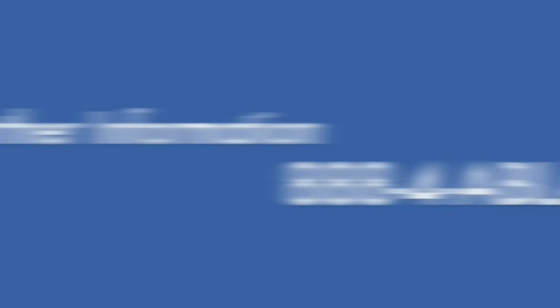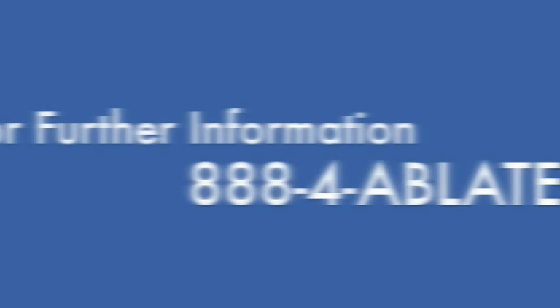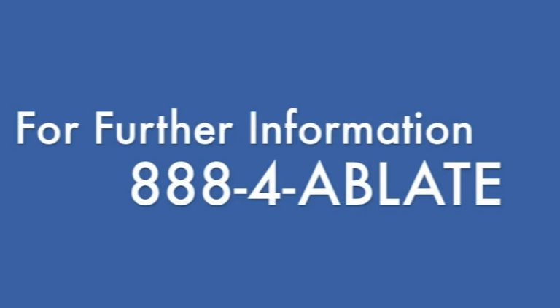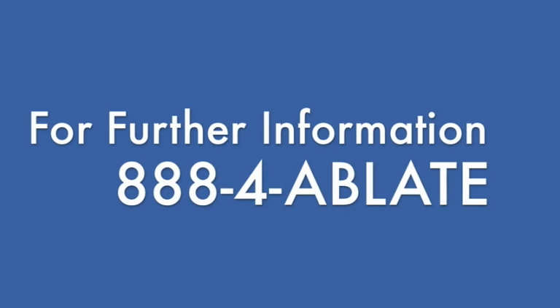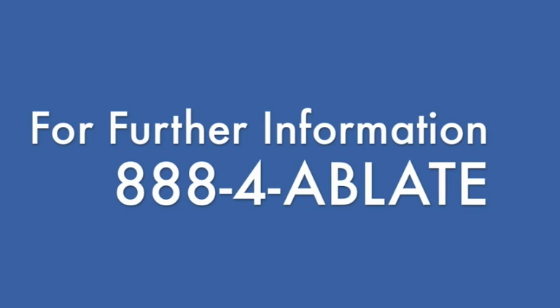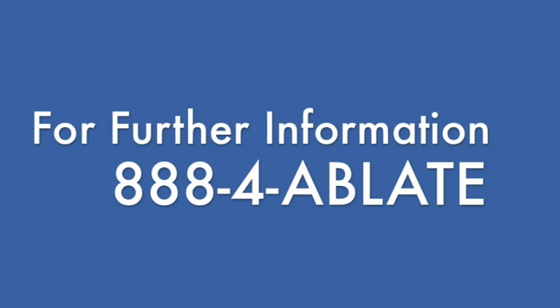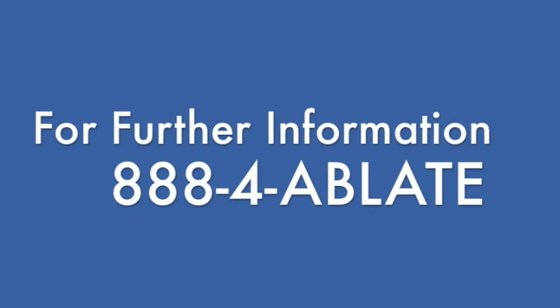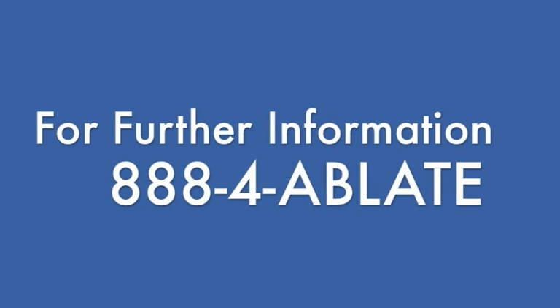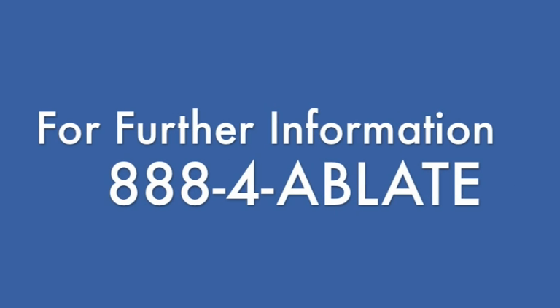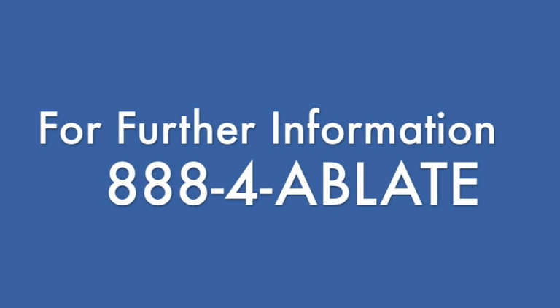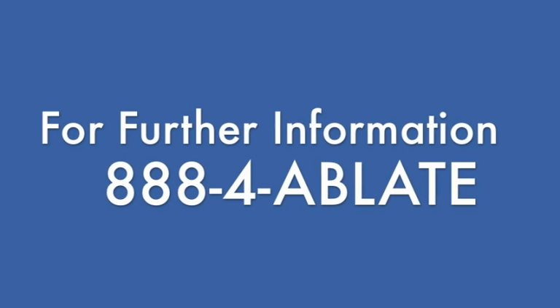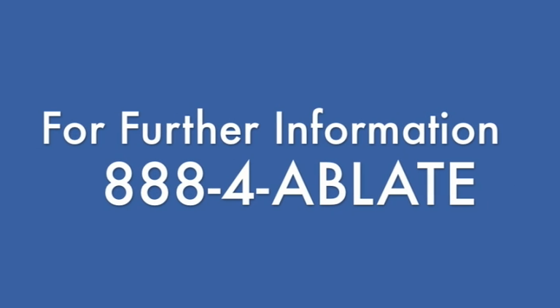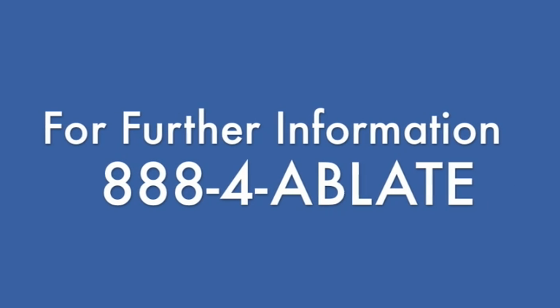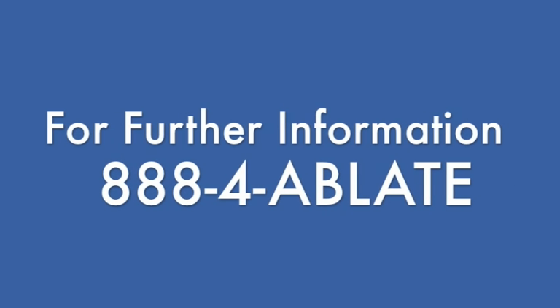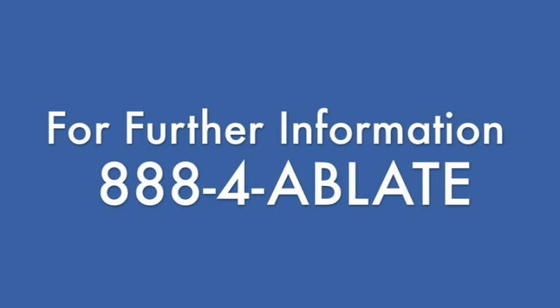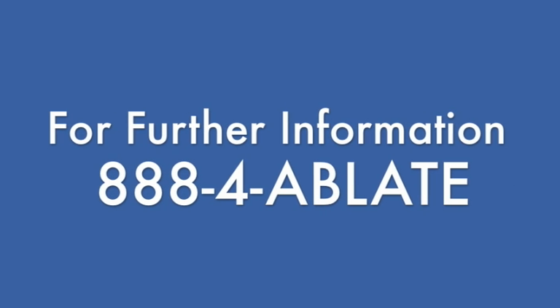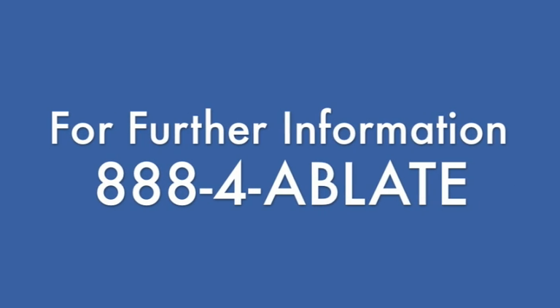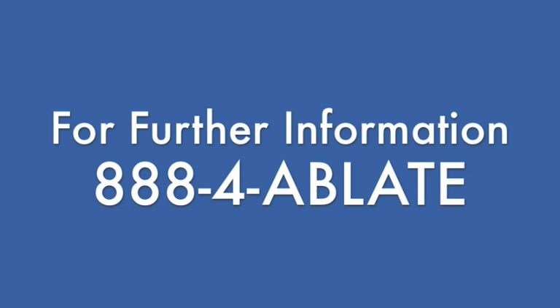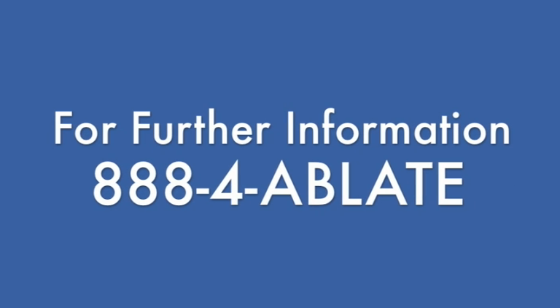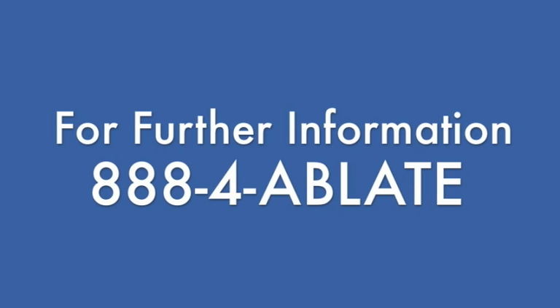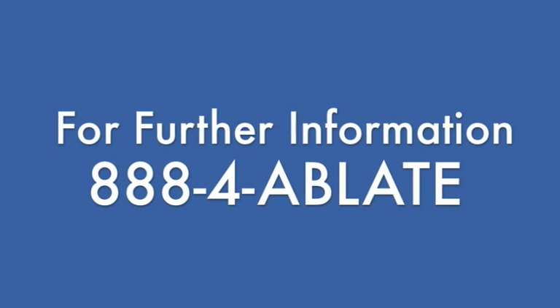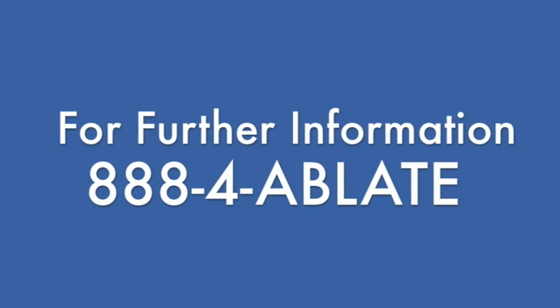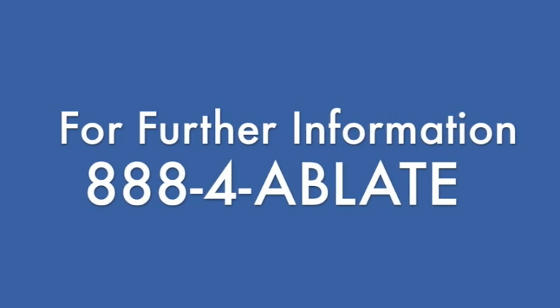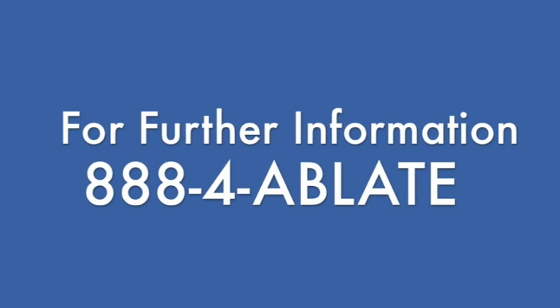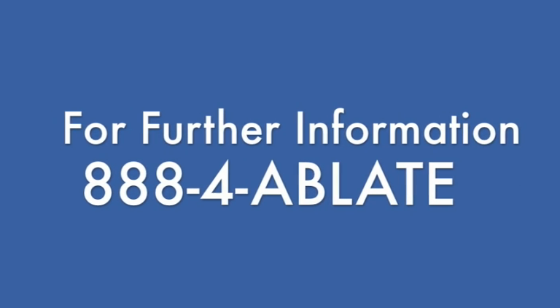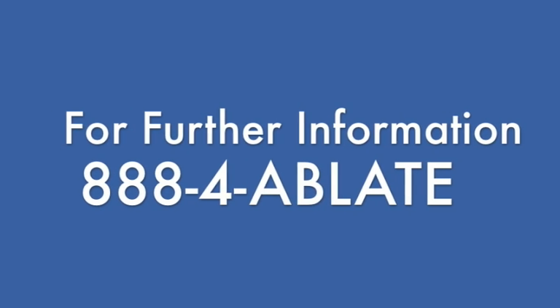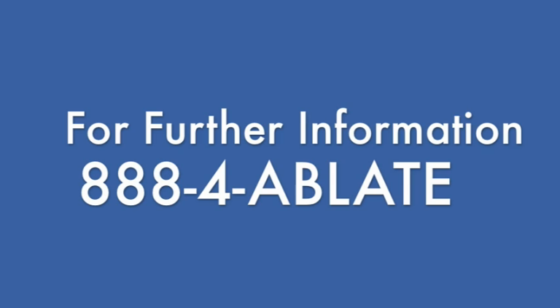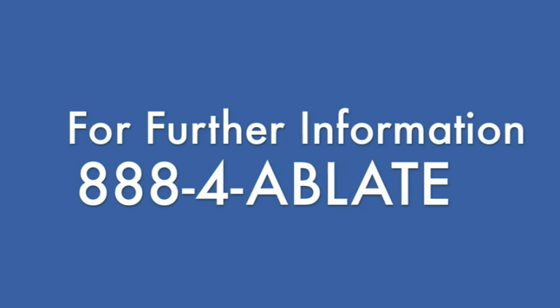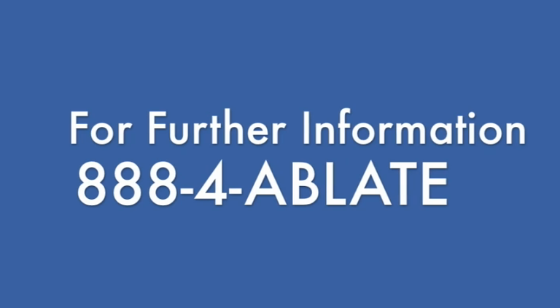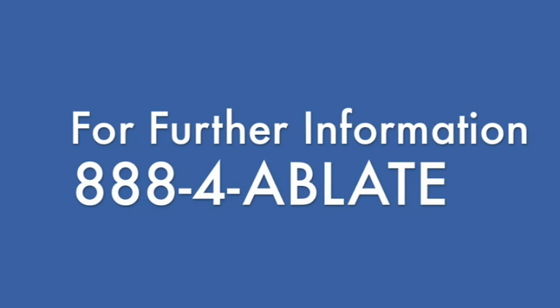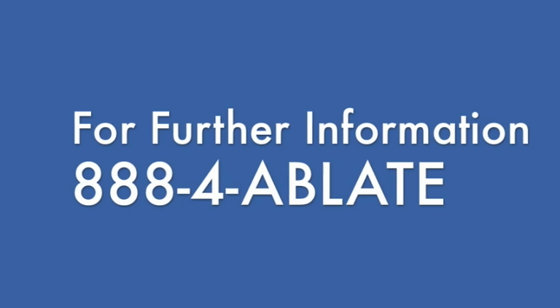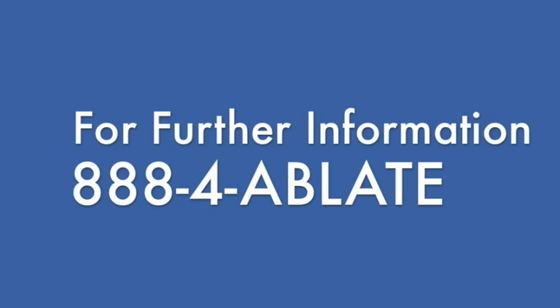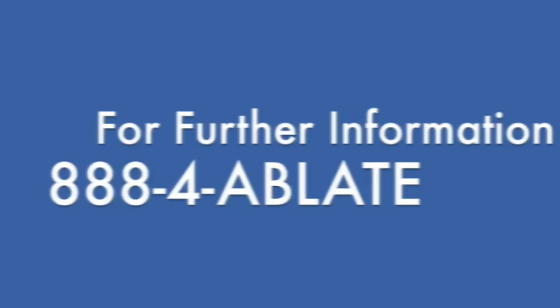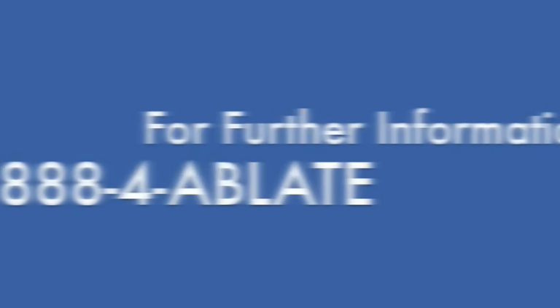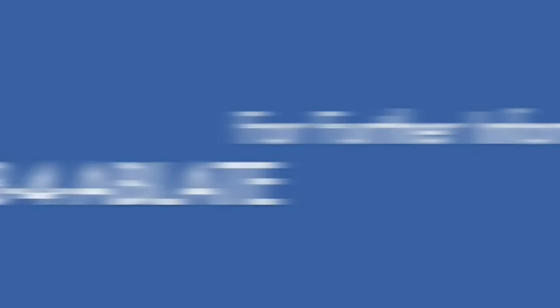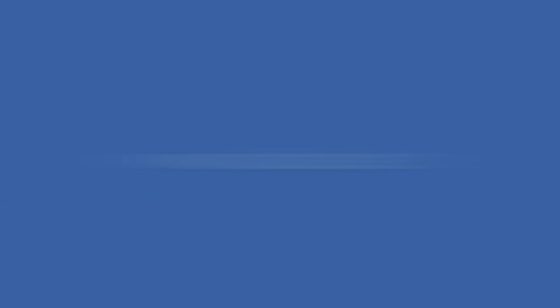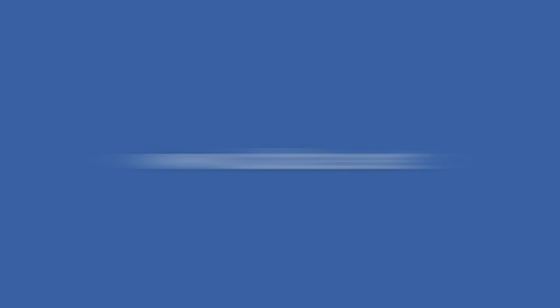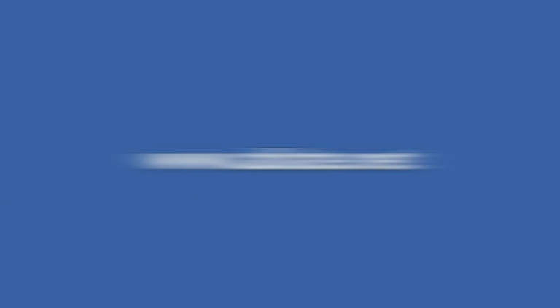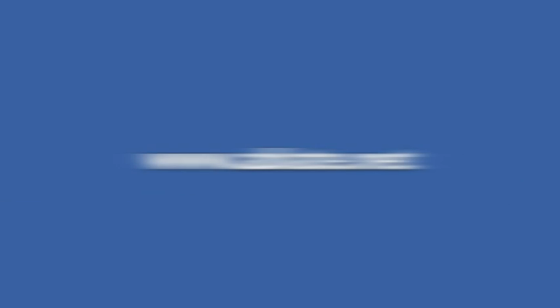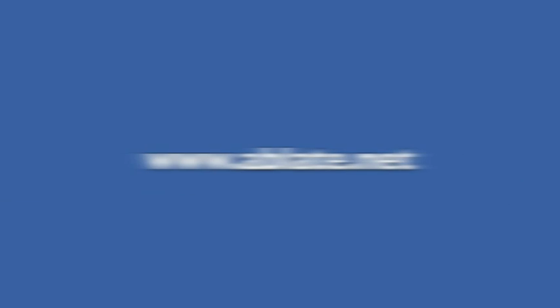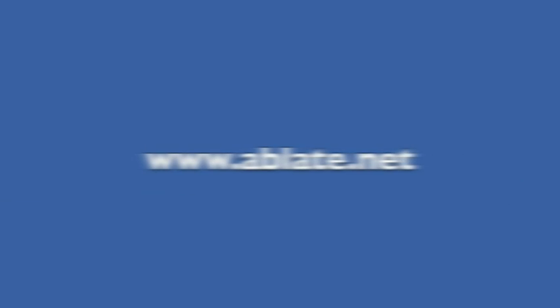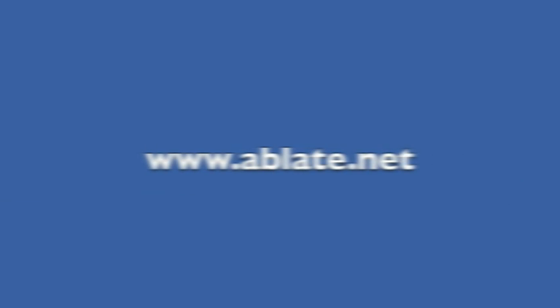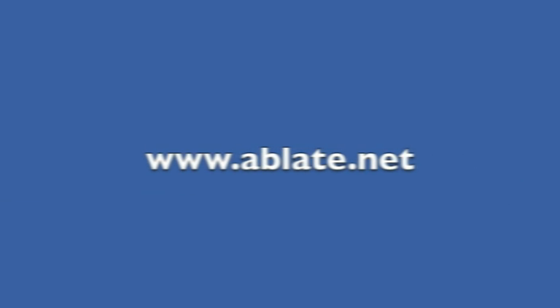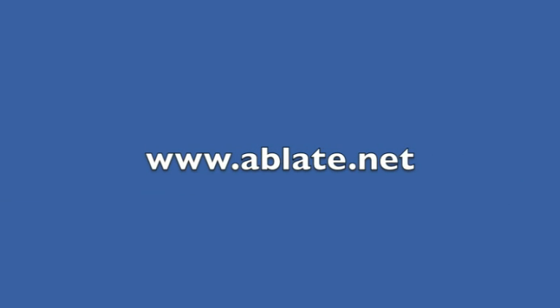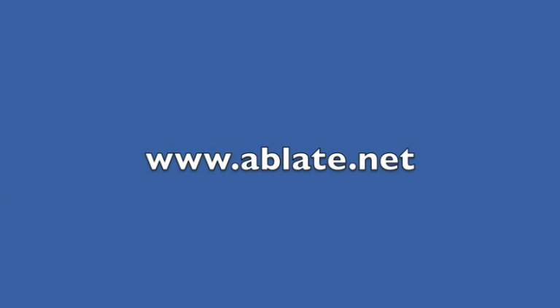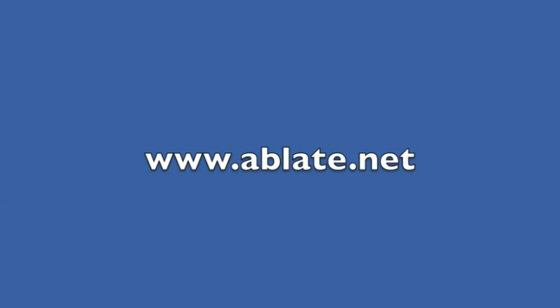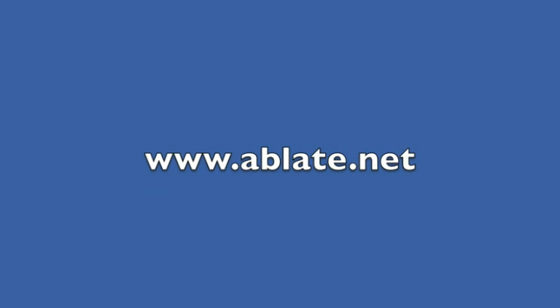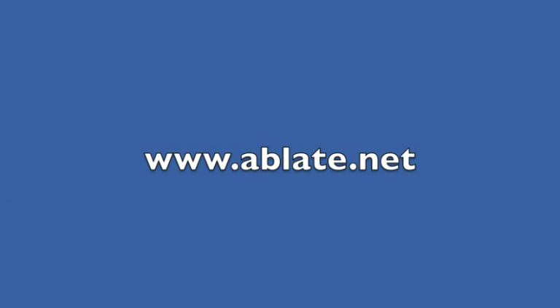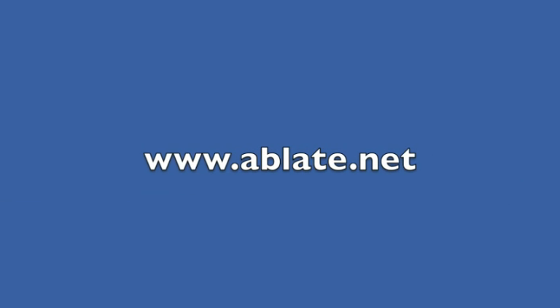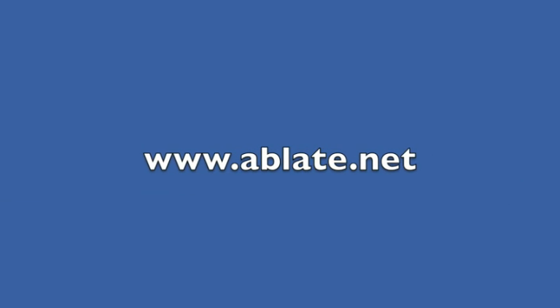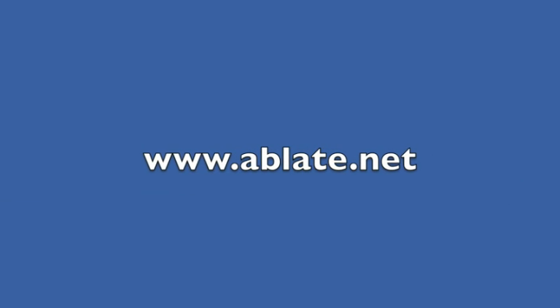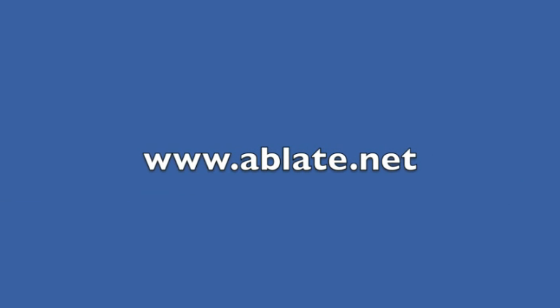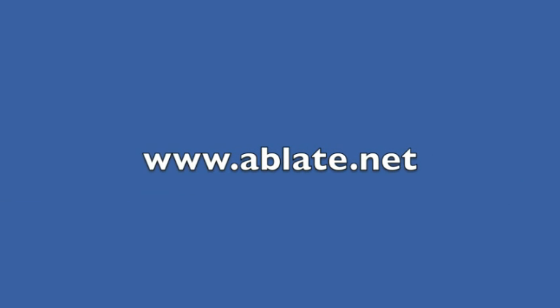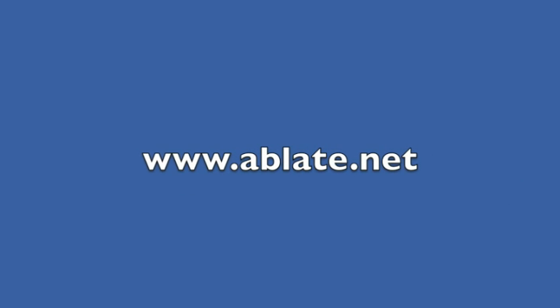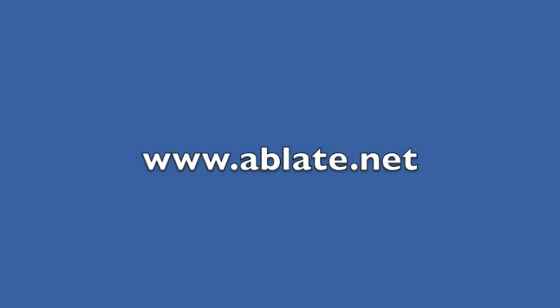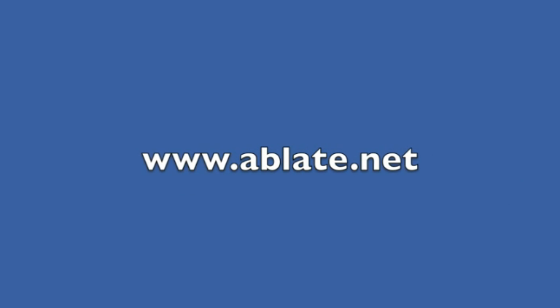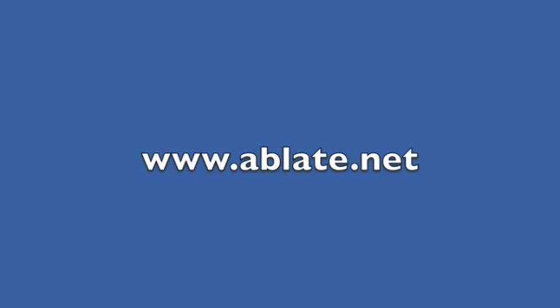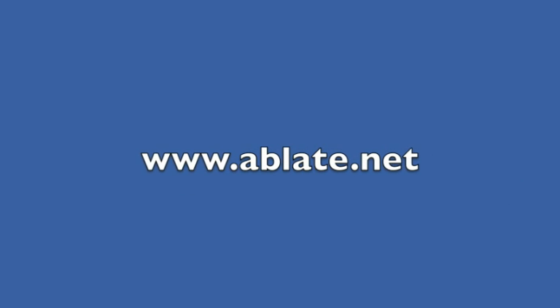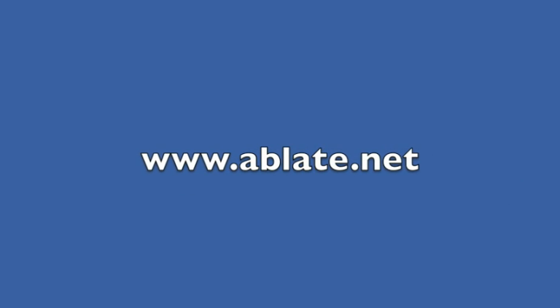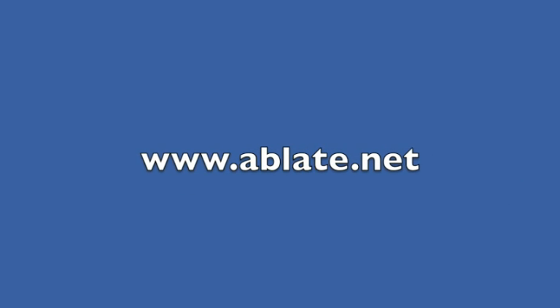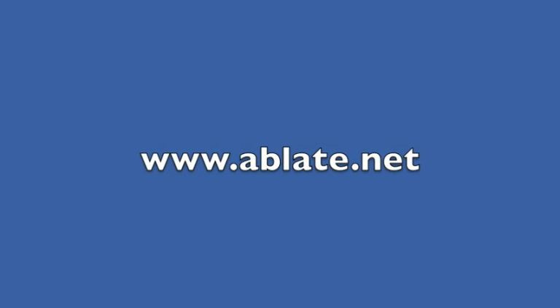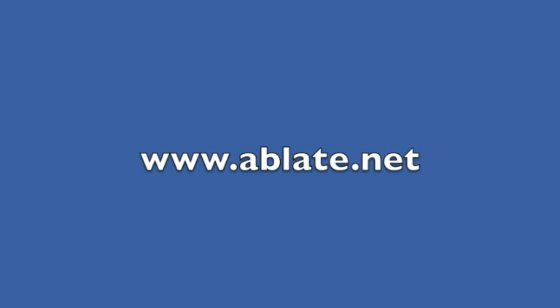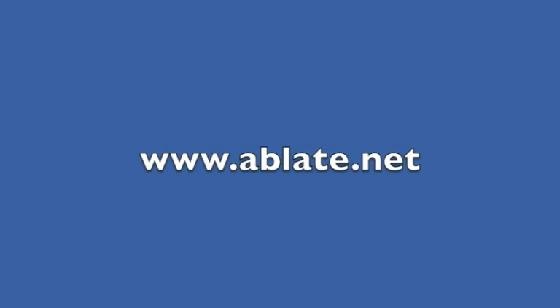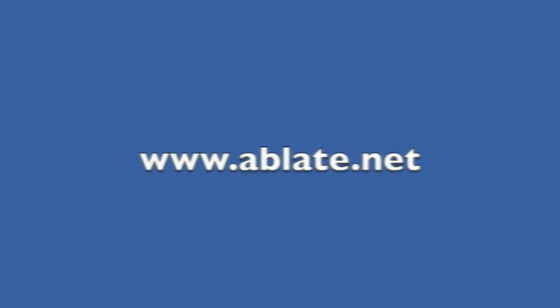For further information, call 858-884-ABLATE or visit www.Ablate.net.